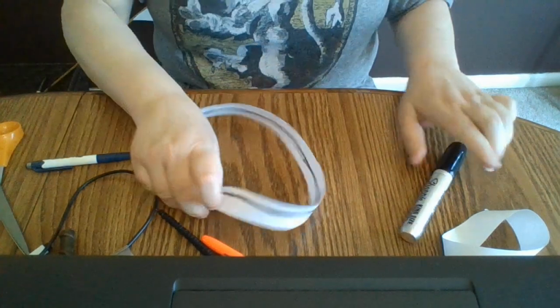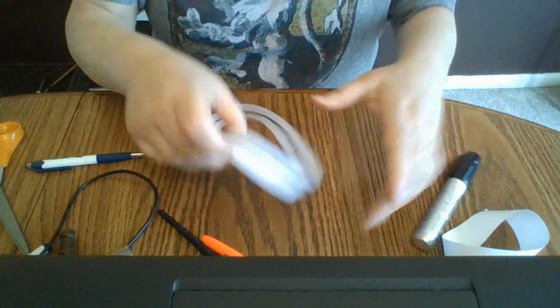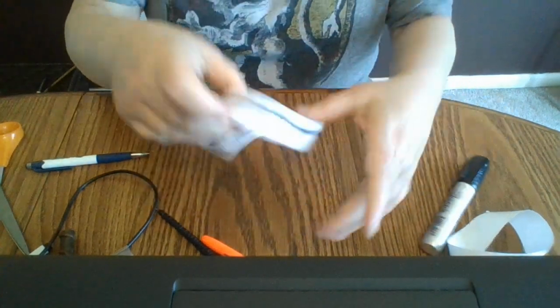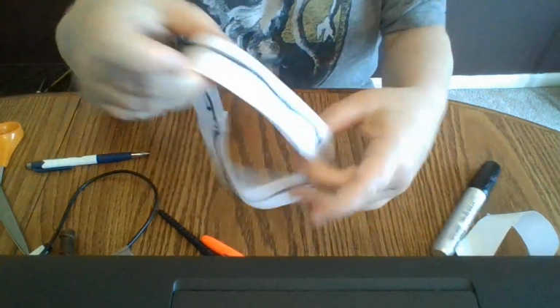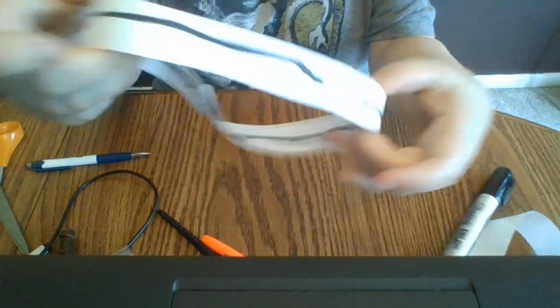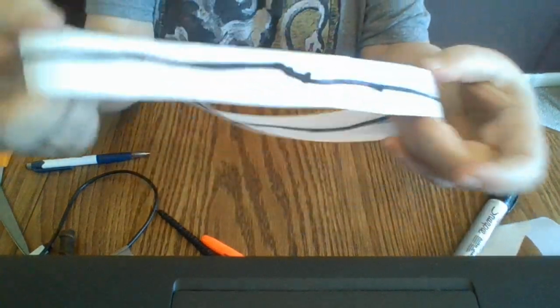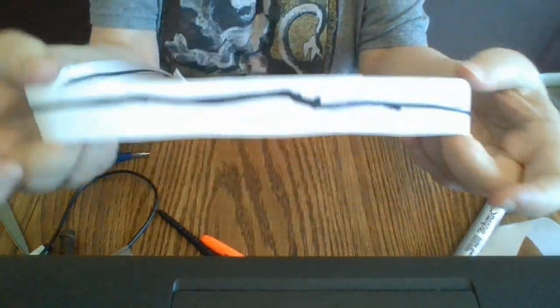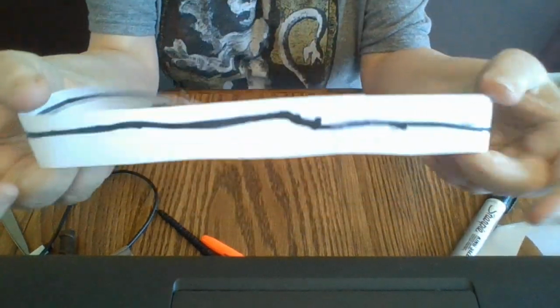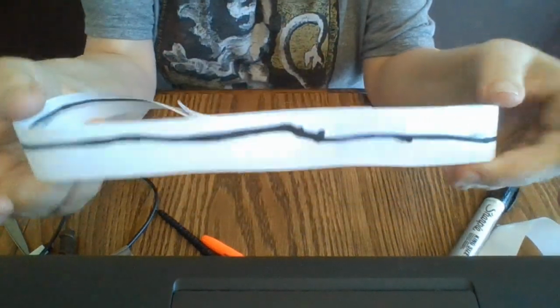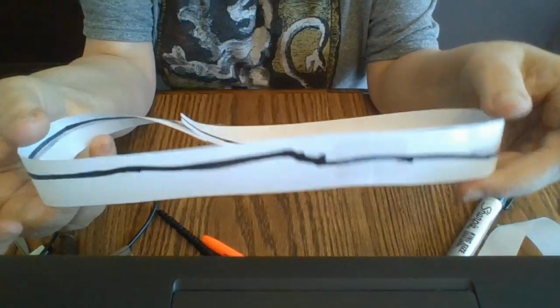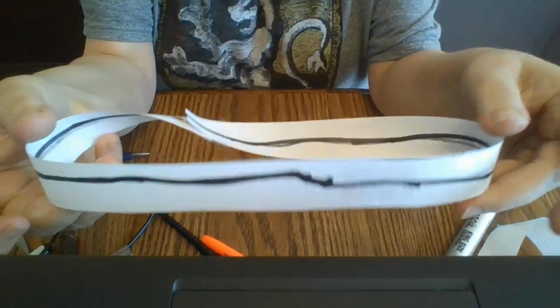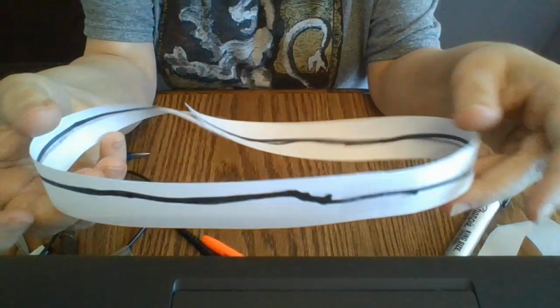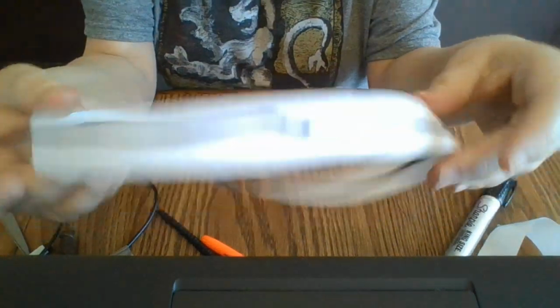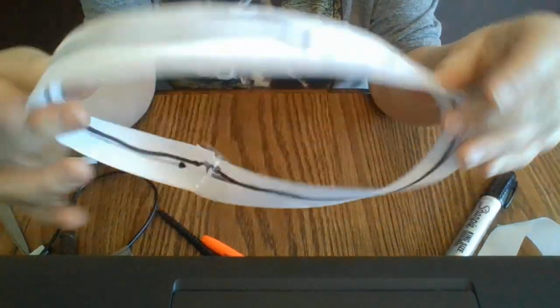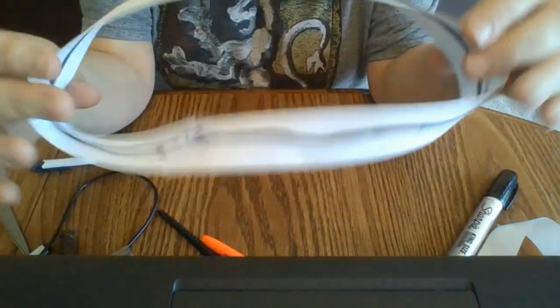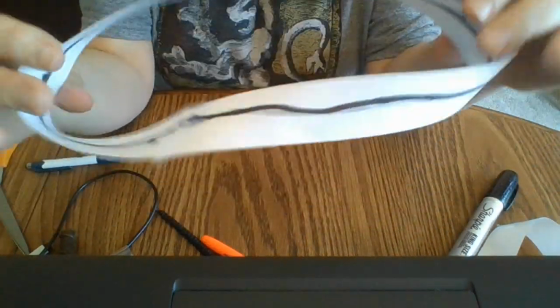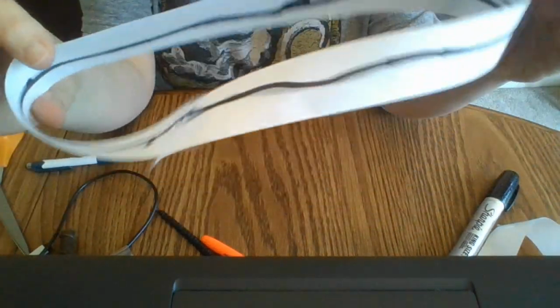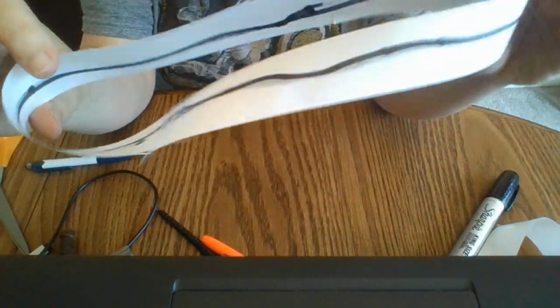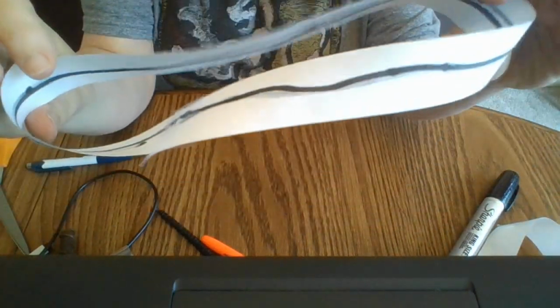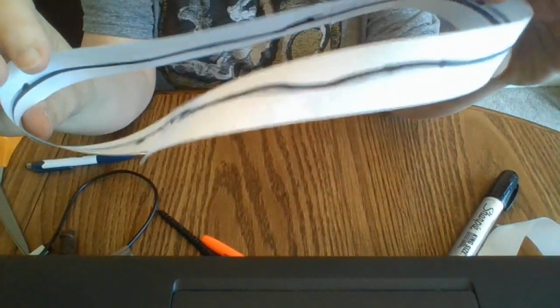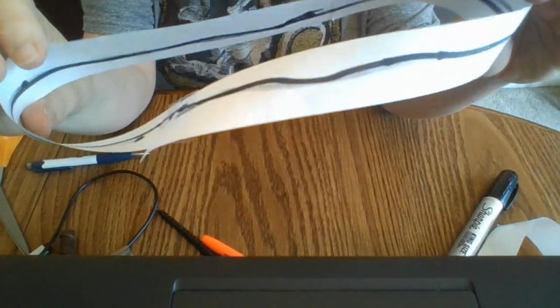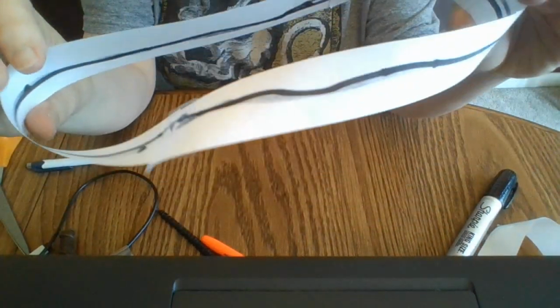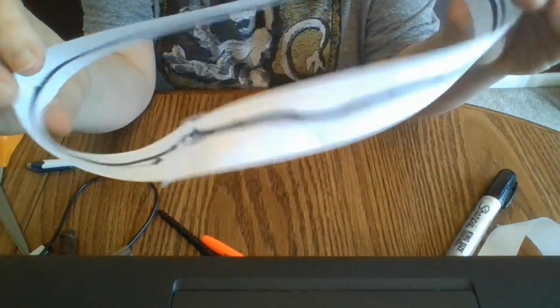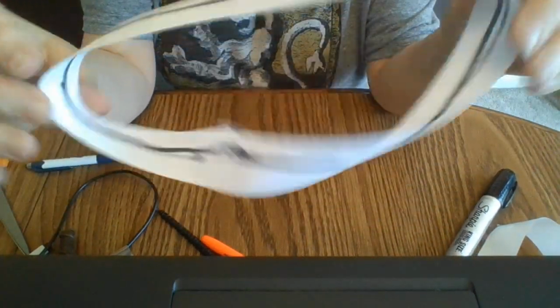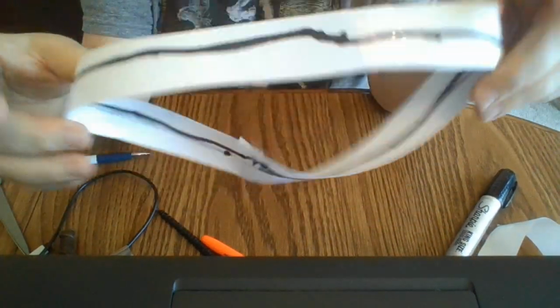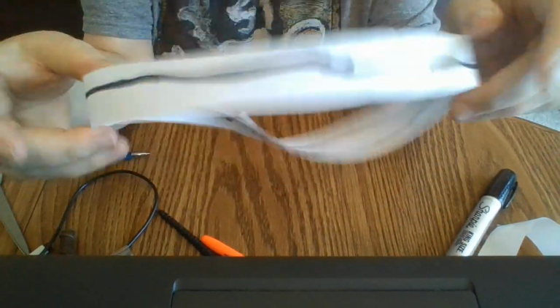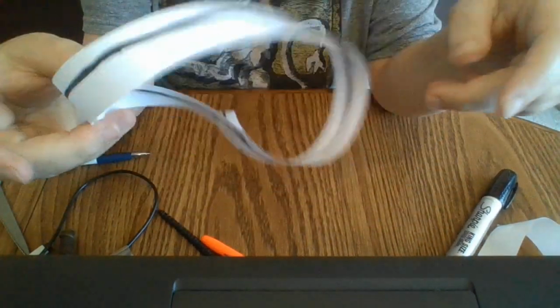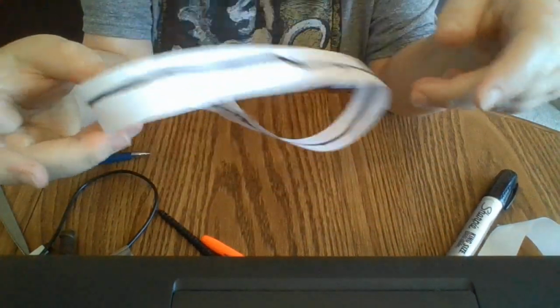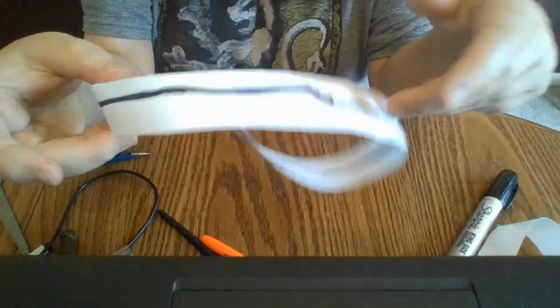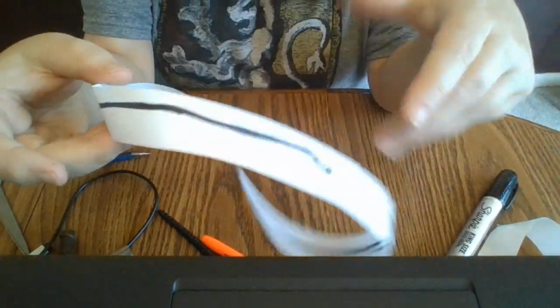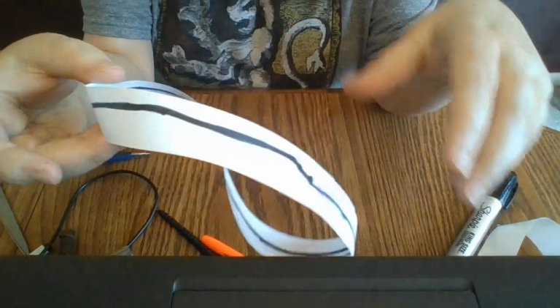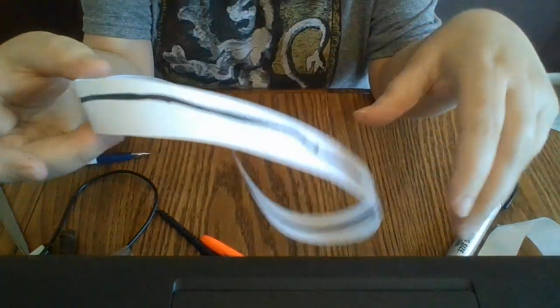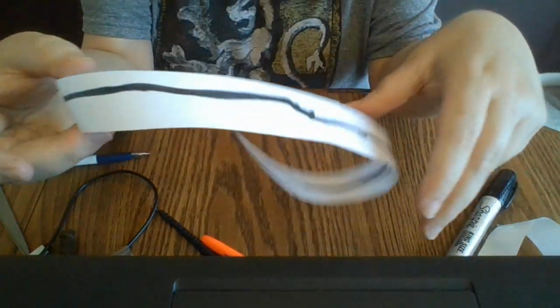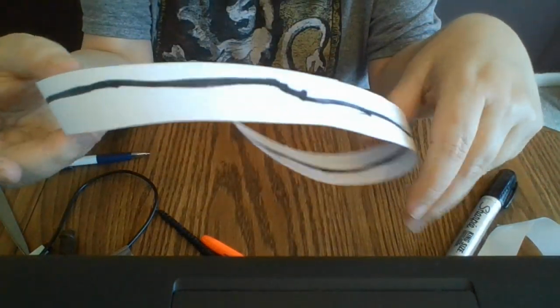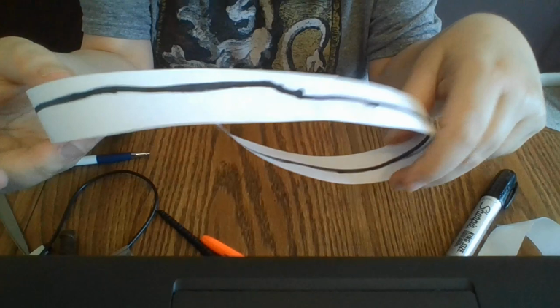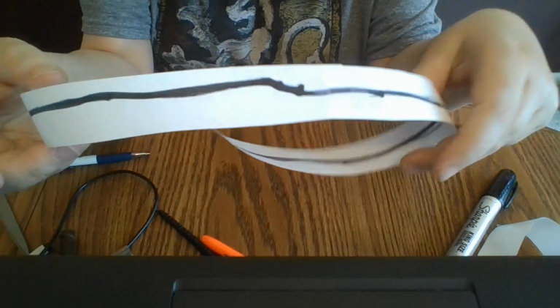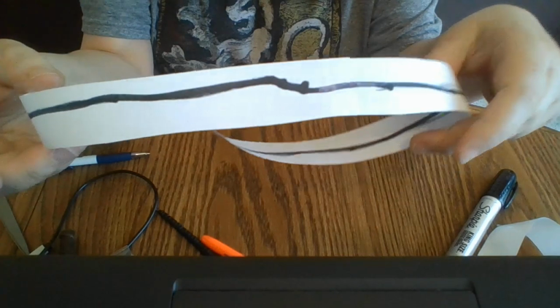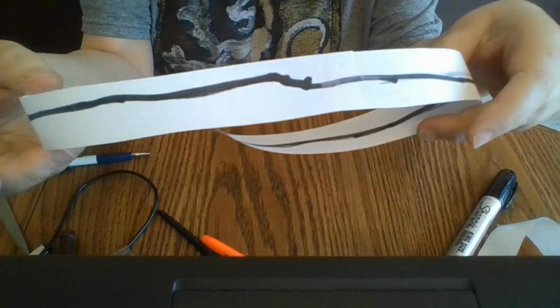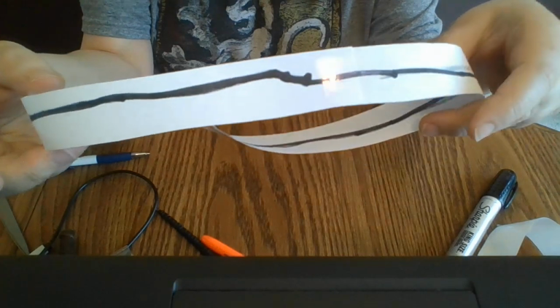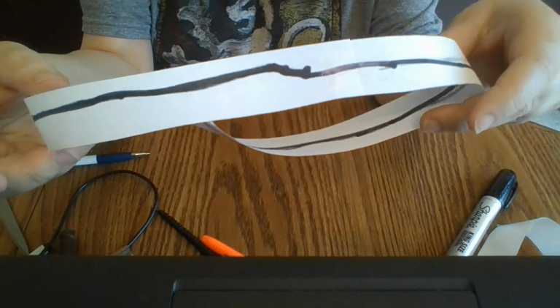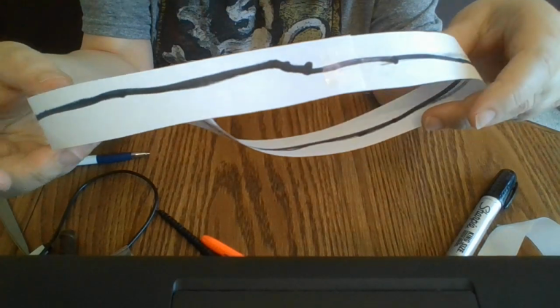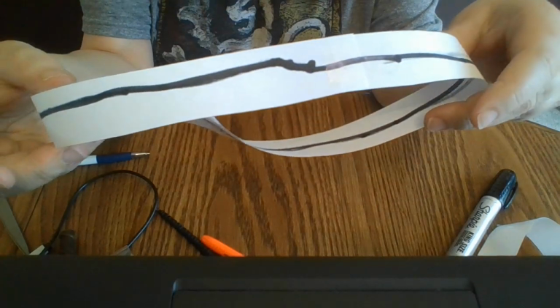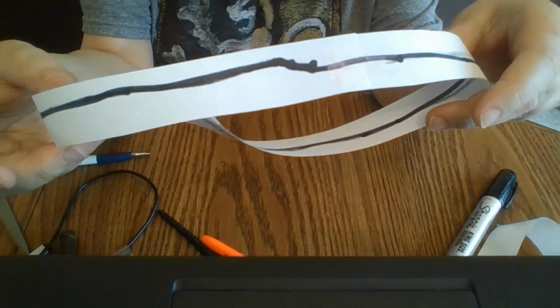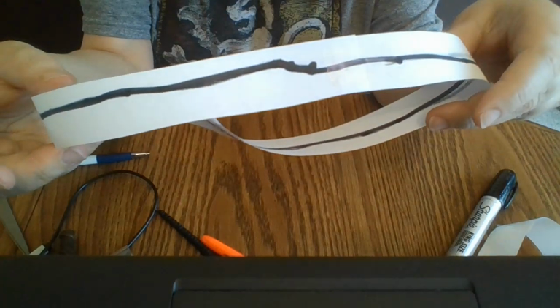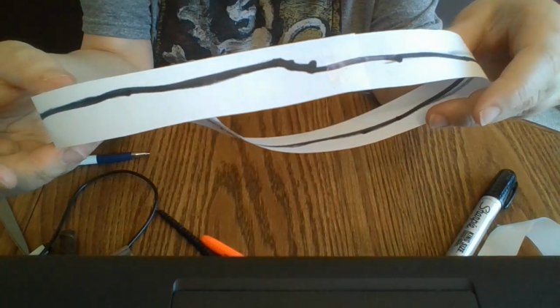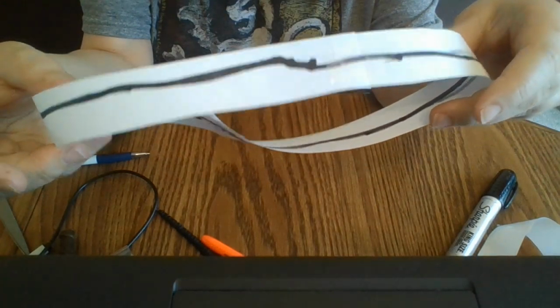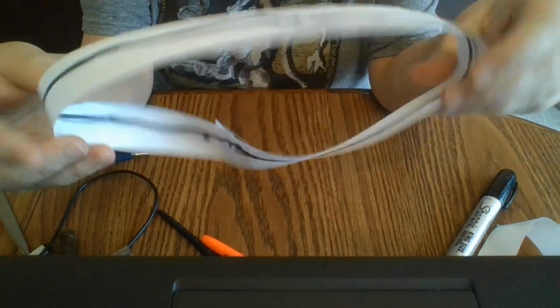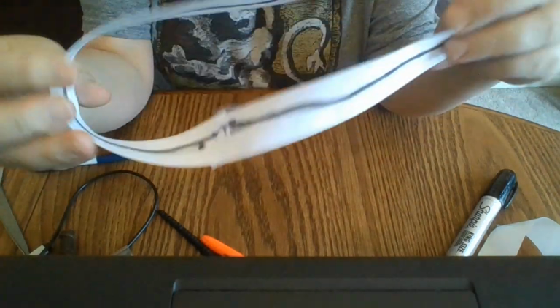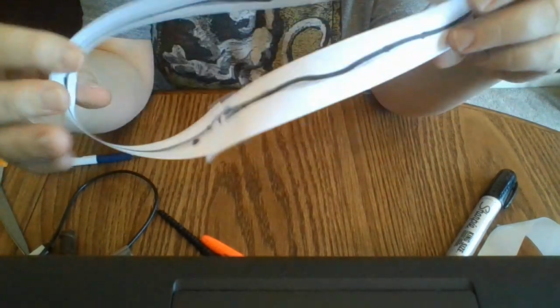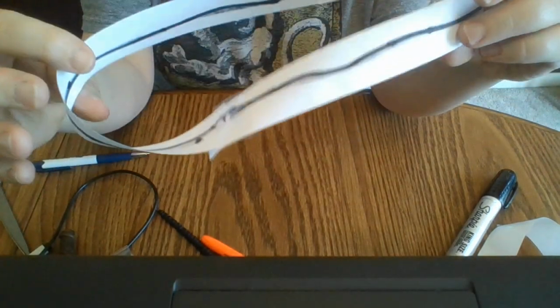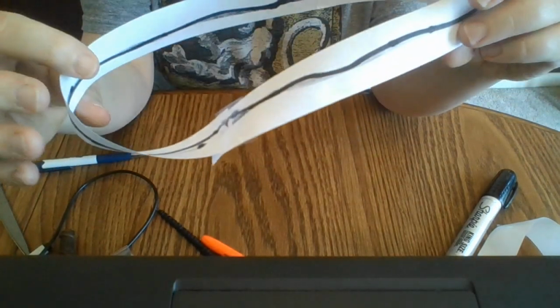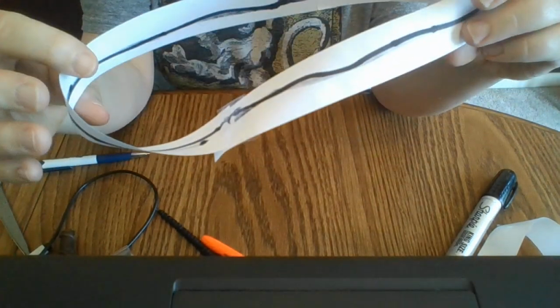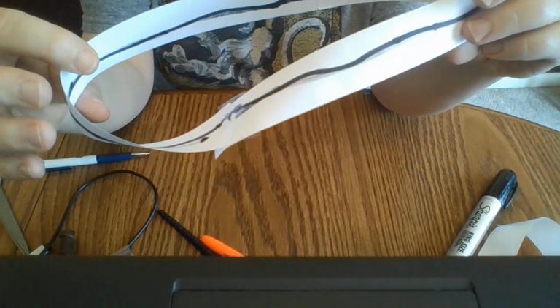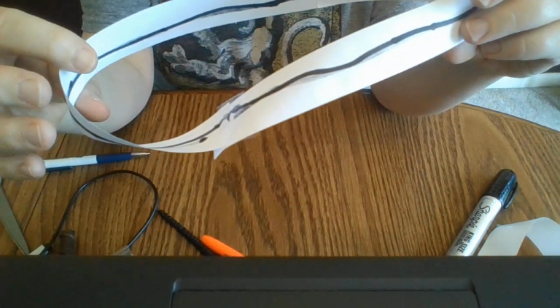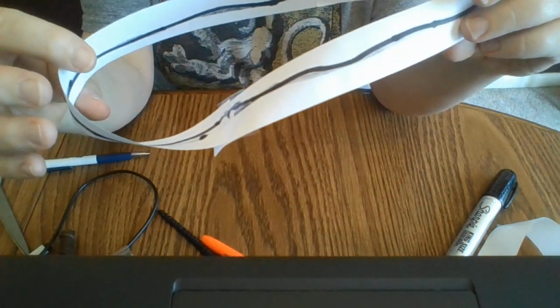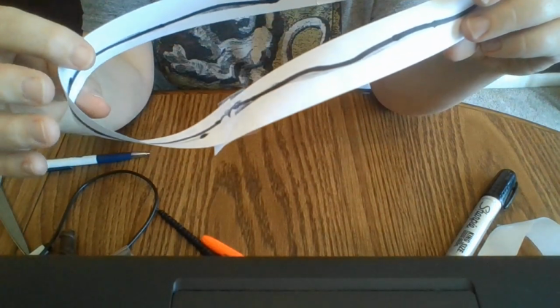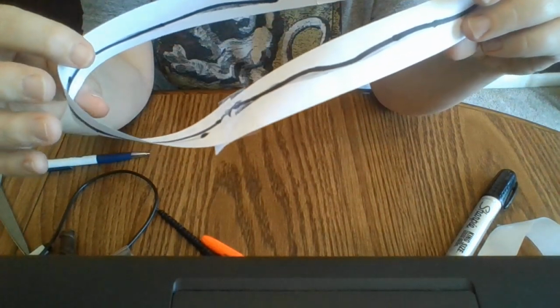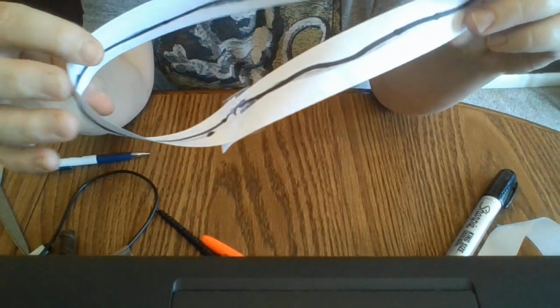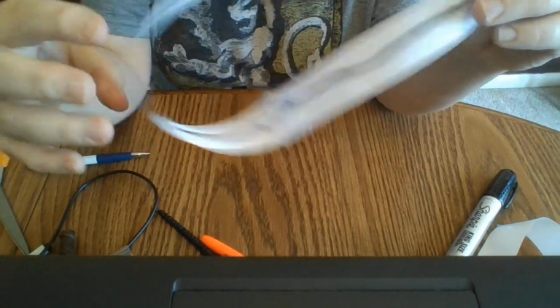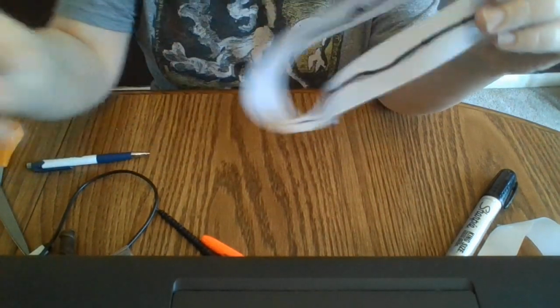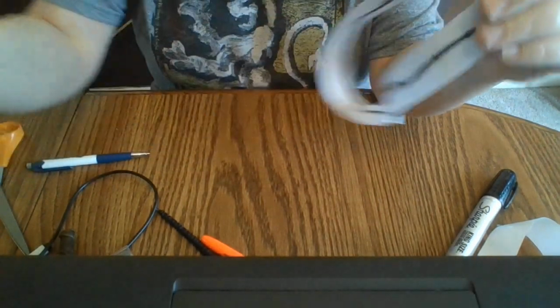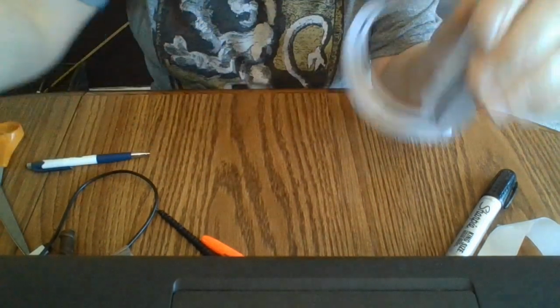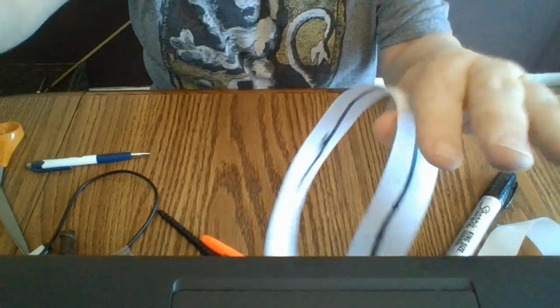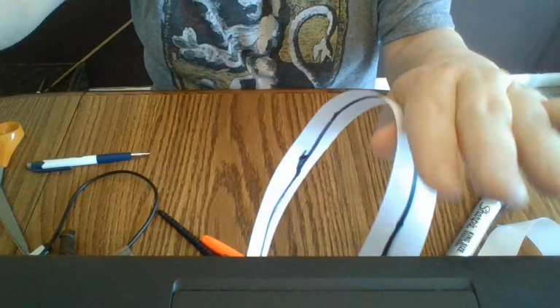Folks, I never flip the paper over, and there it is. It's back to one side.